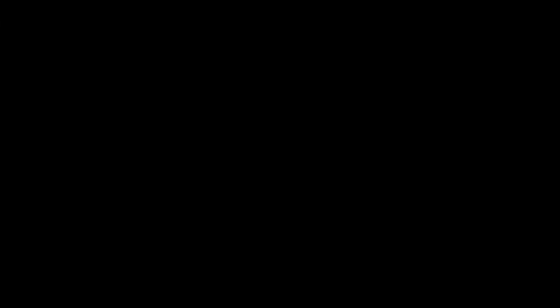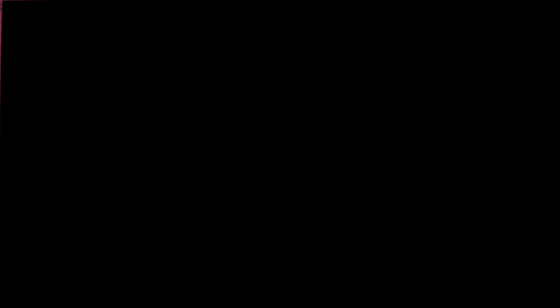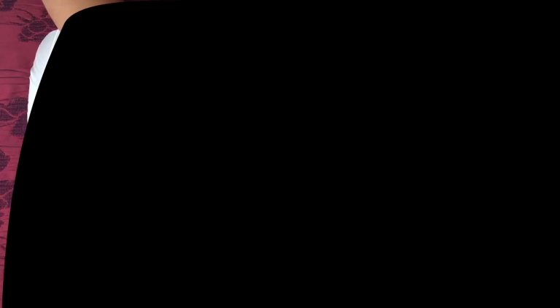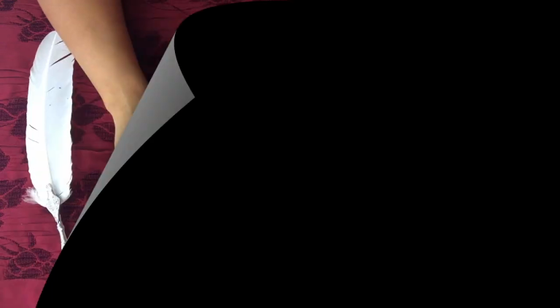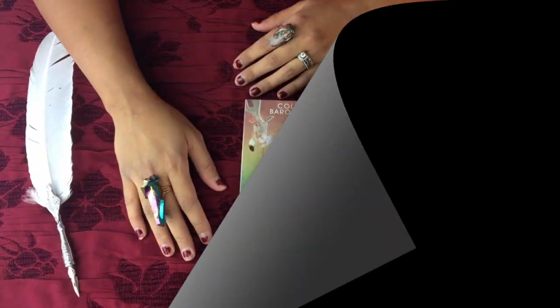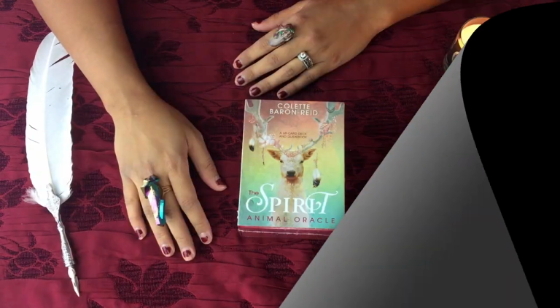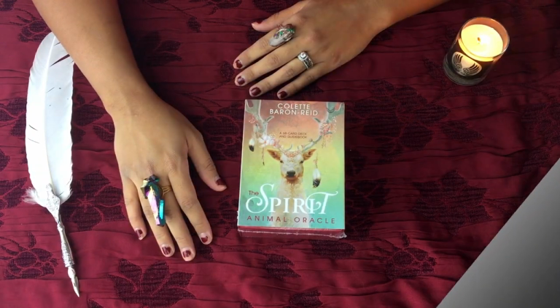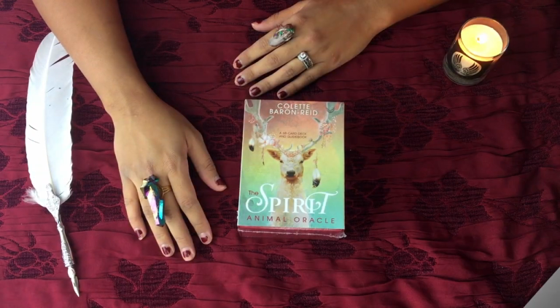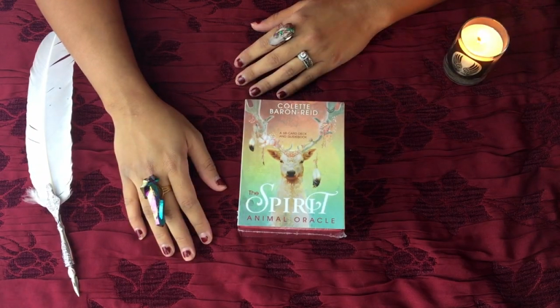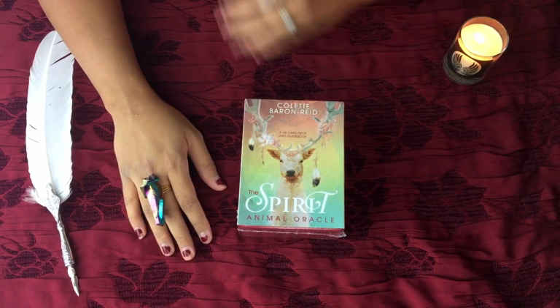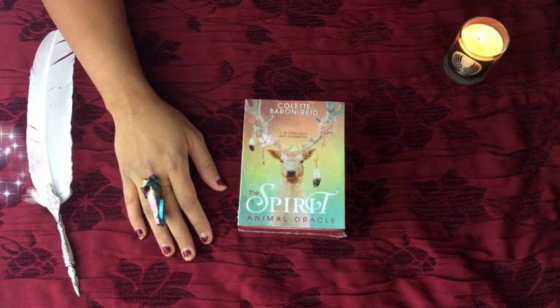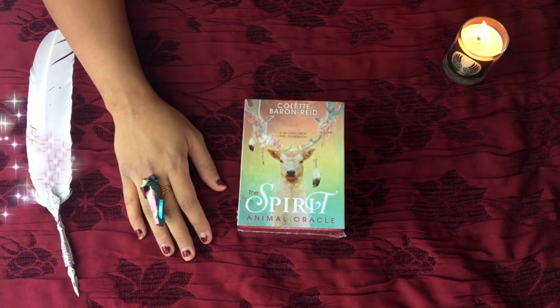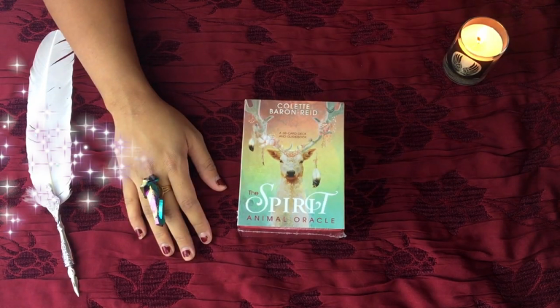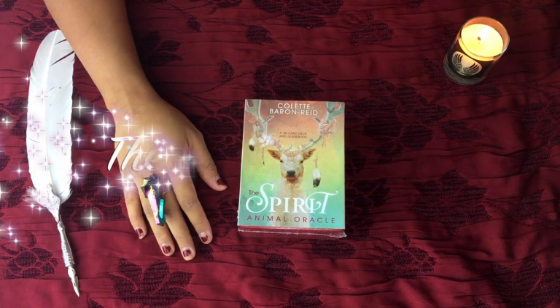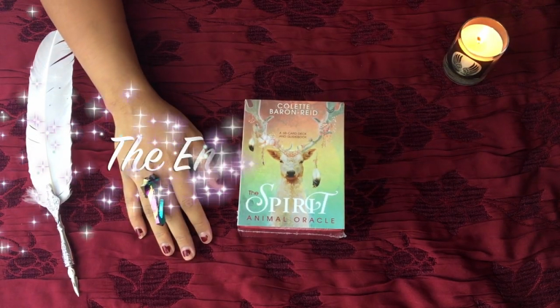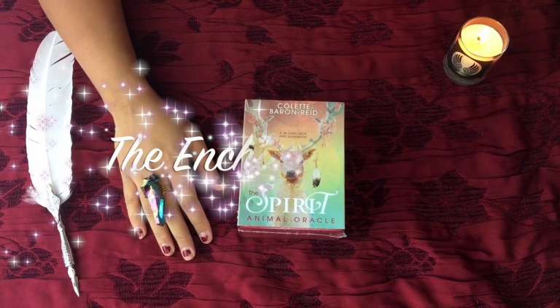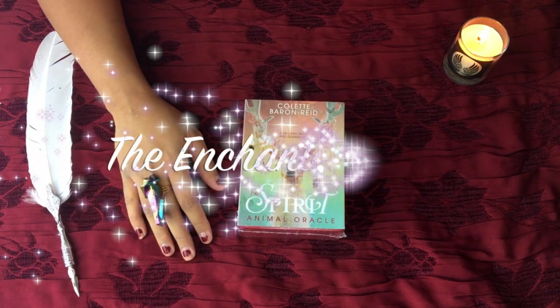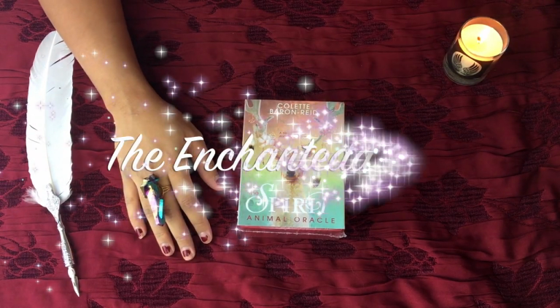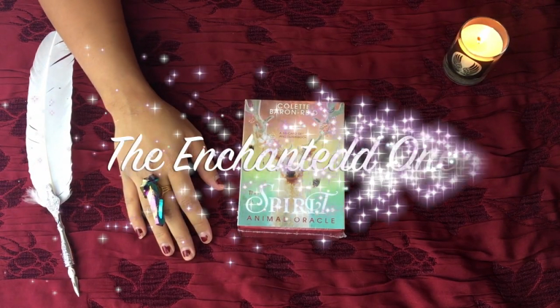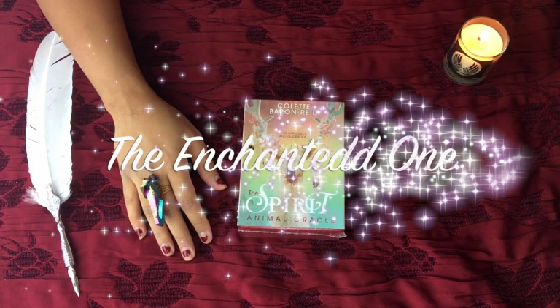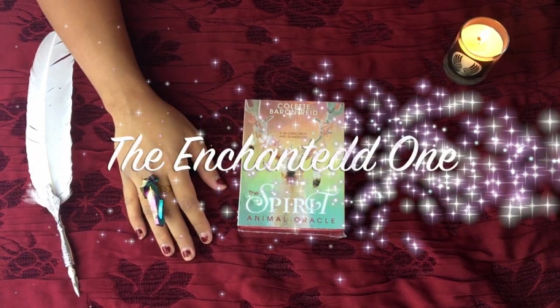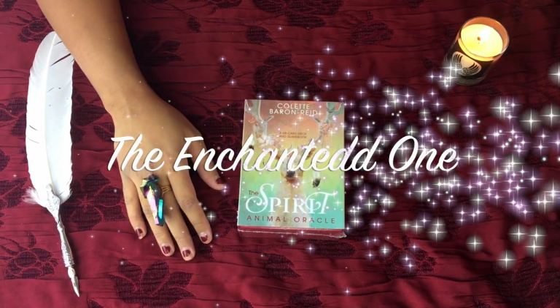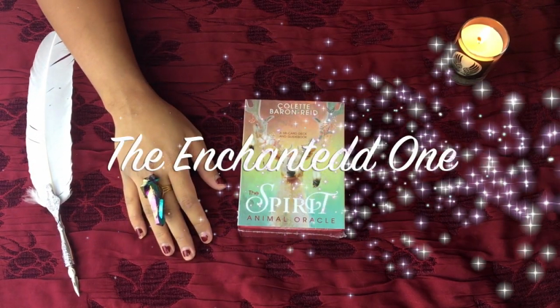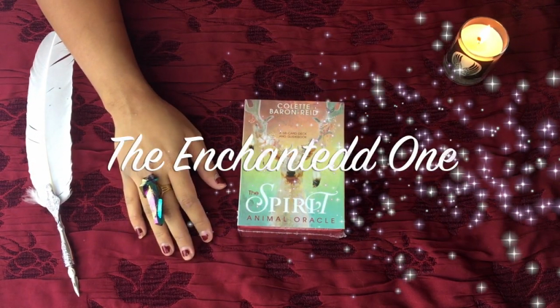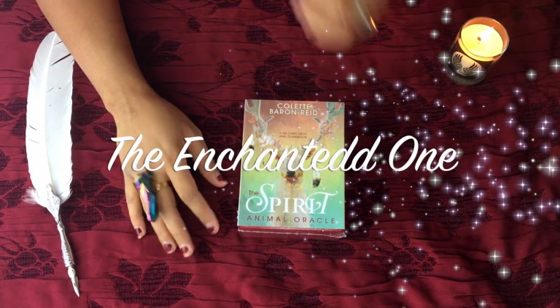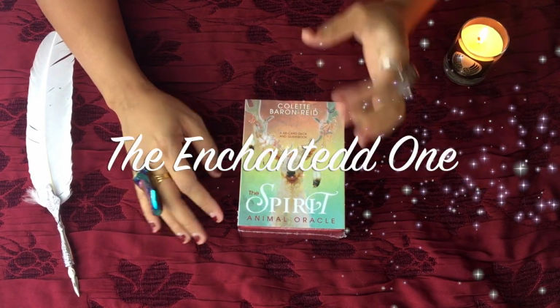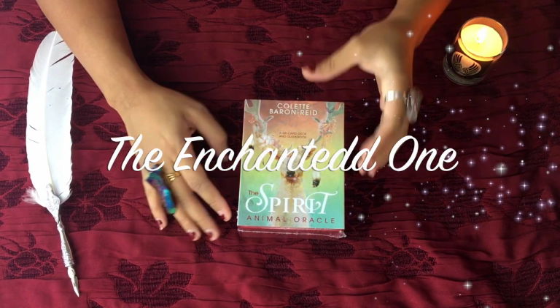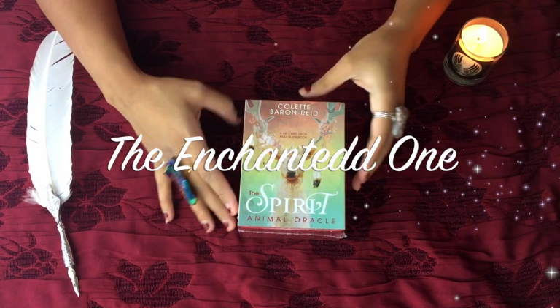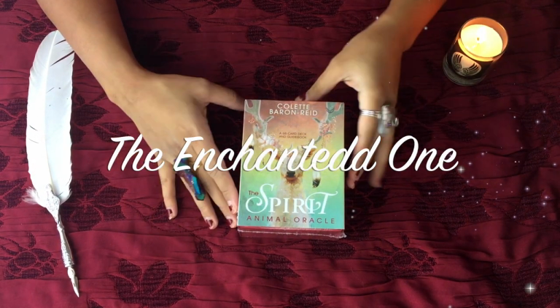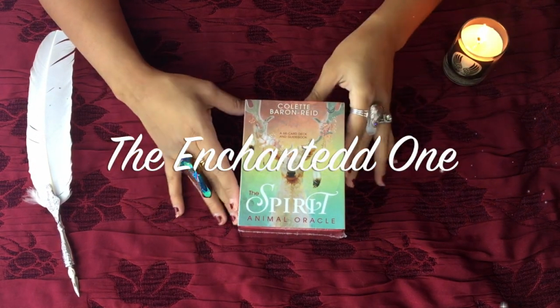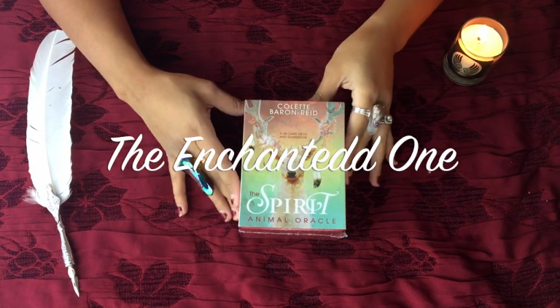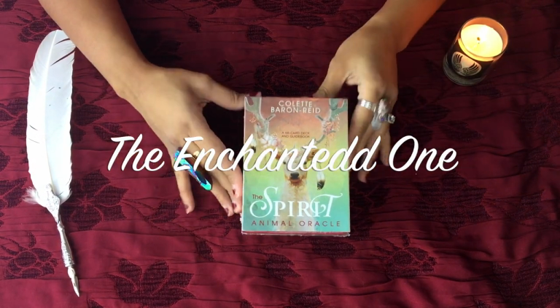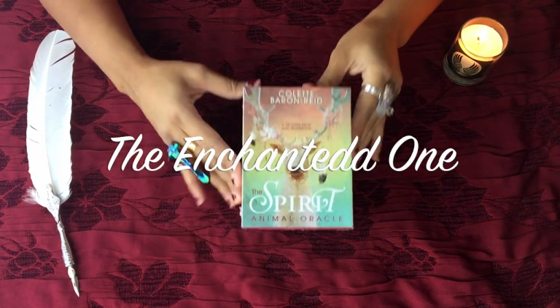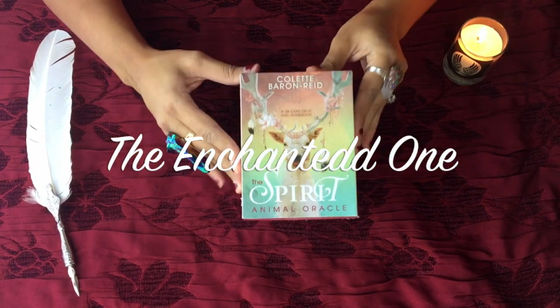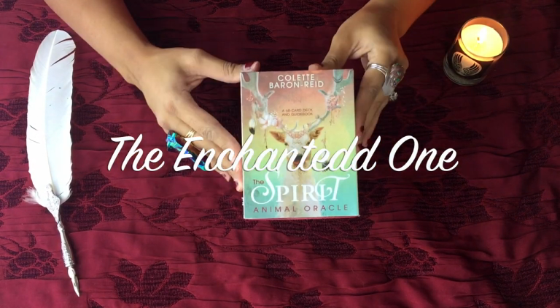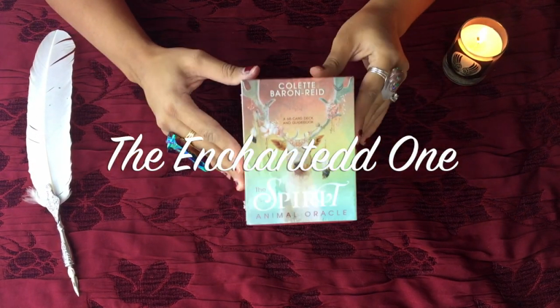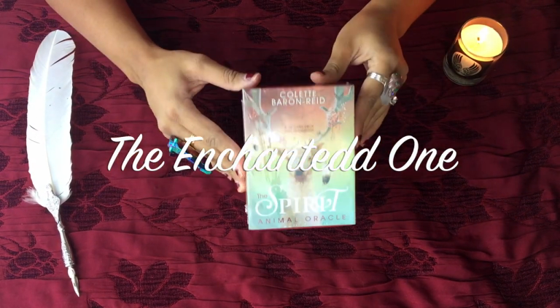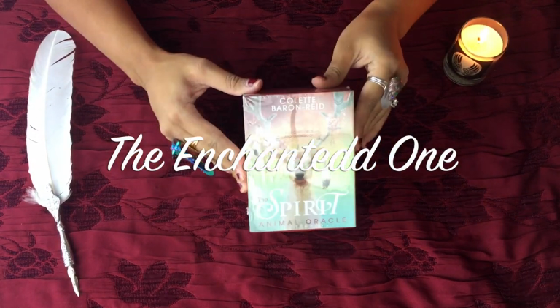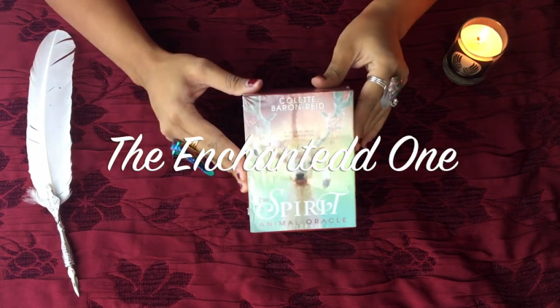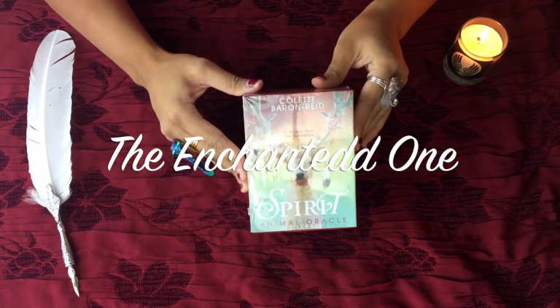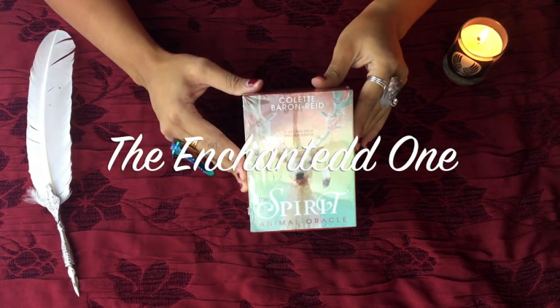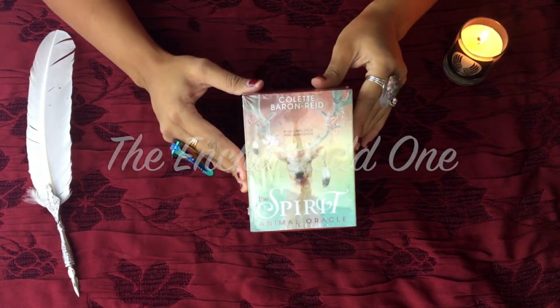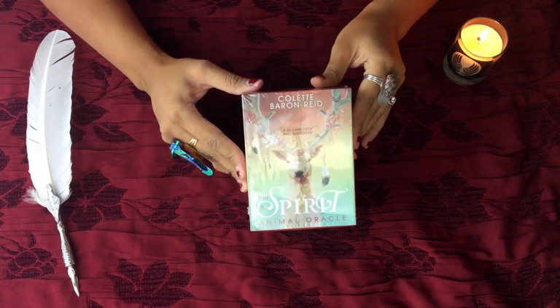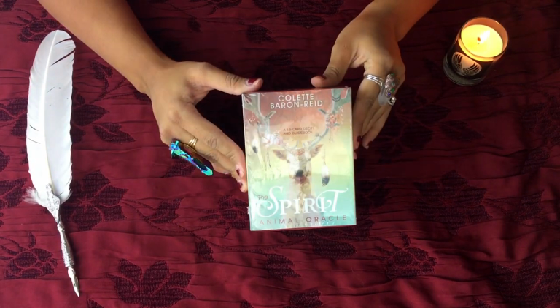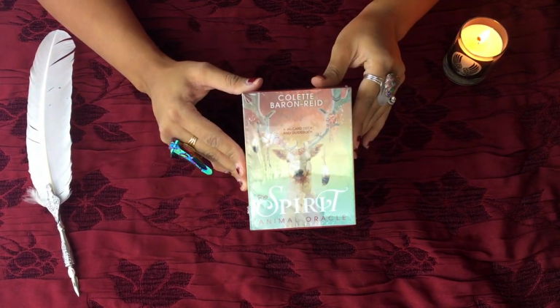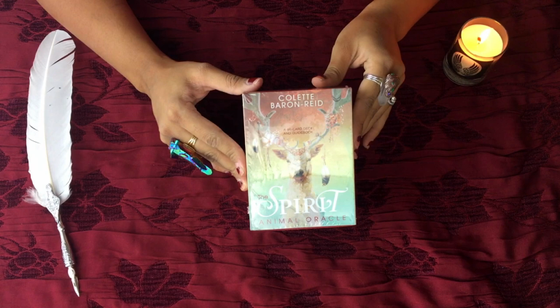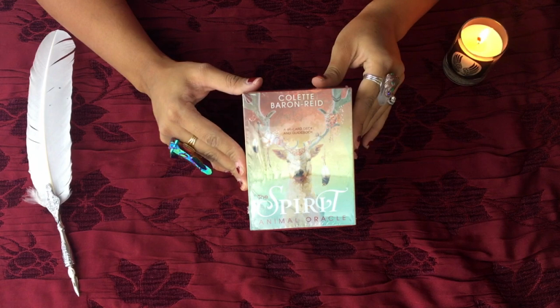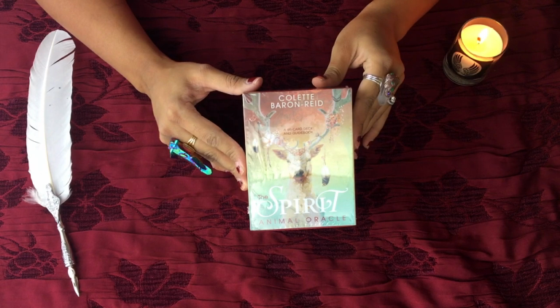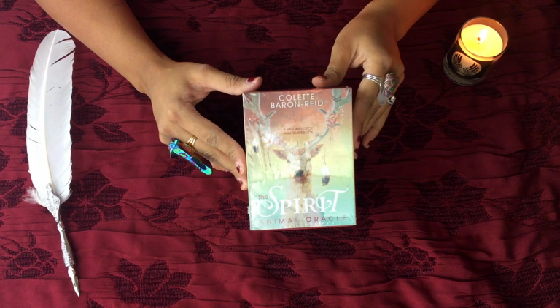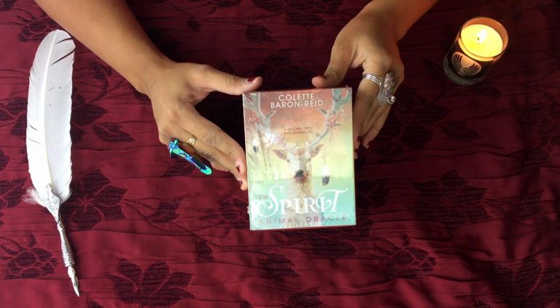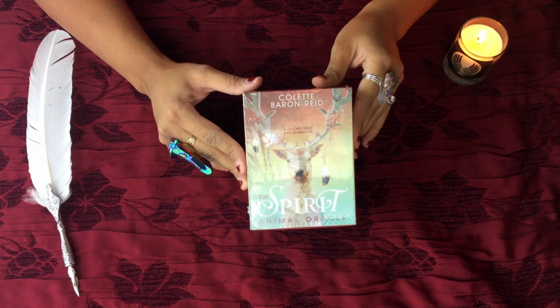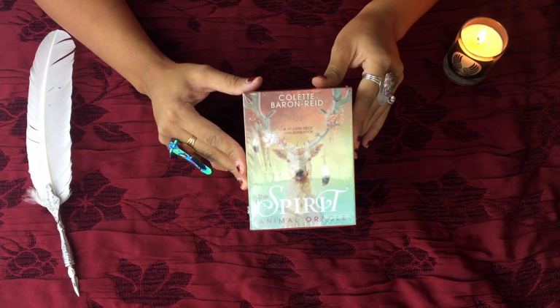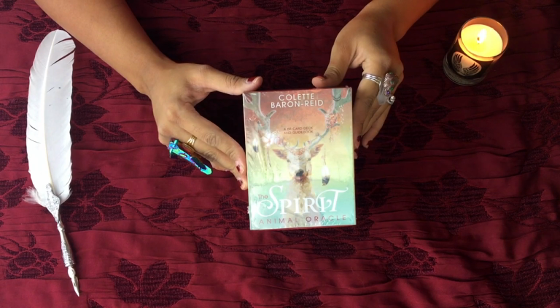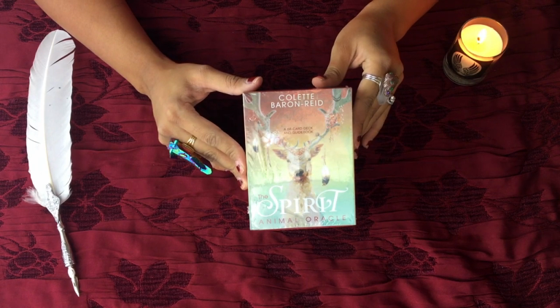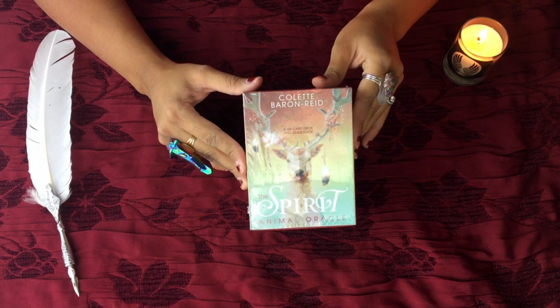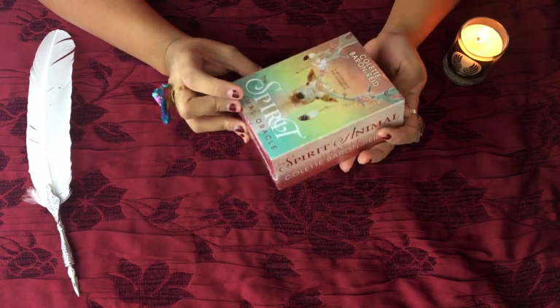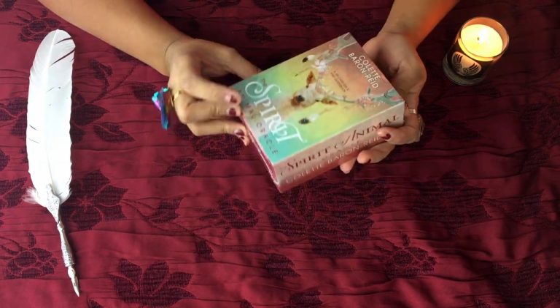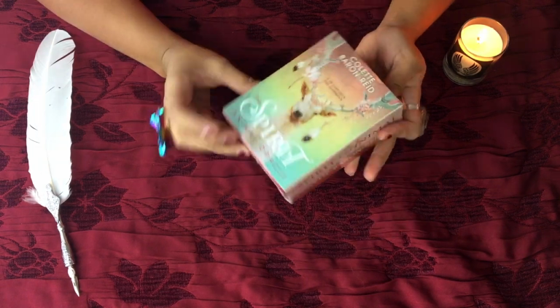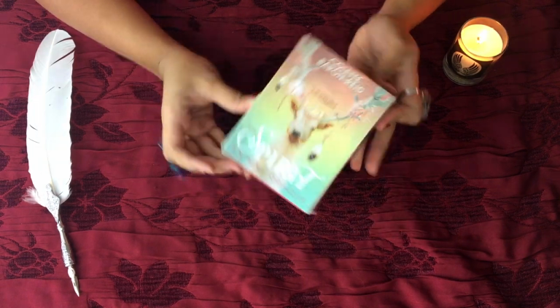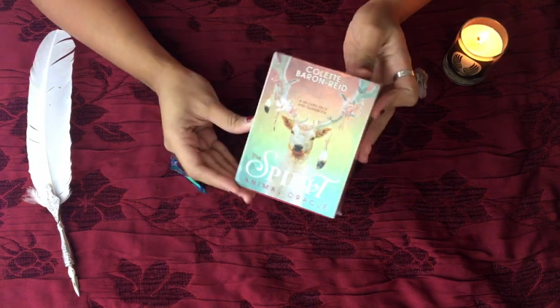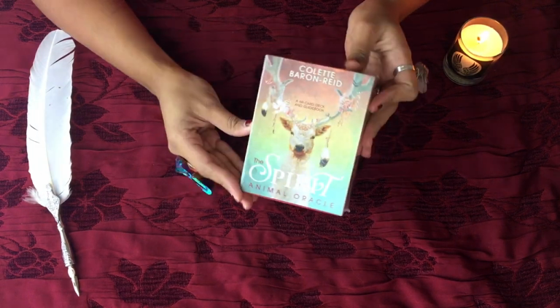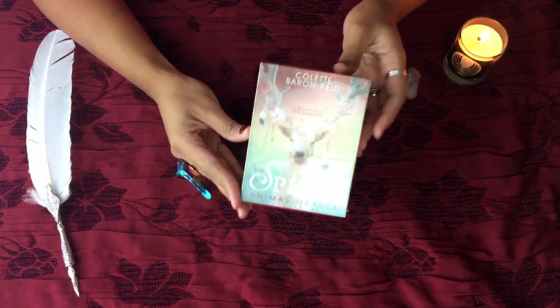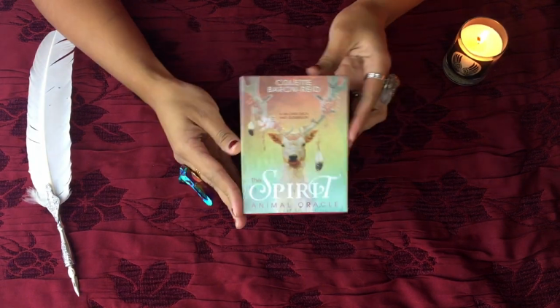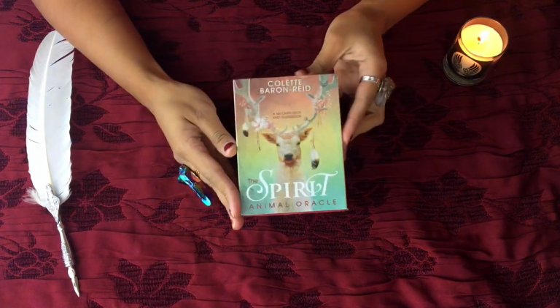Hello guys, and this is the review for the Spirit Animal Oracle Deck. It is by Colette Barron-Reid.